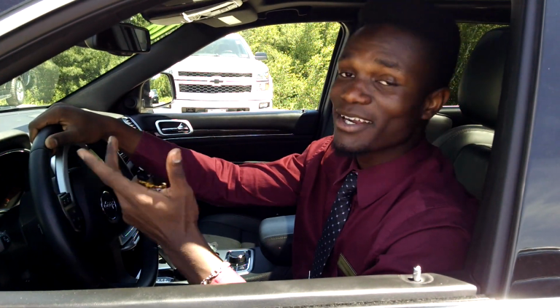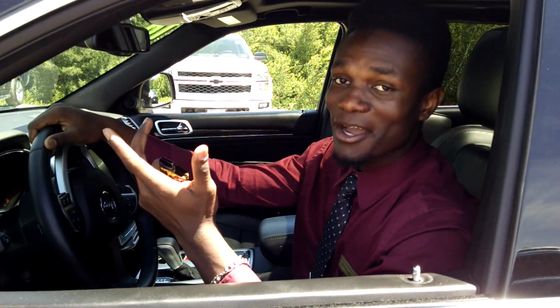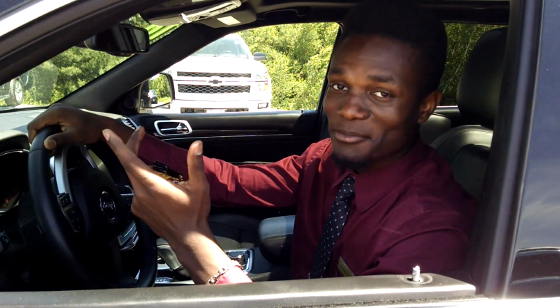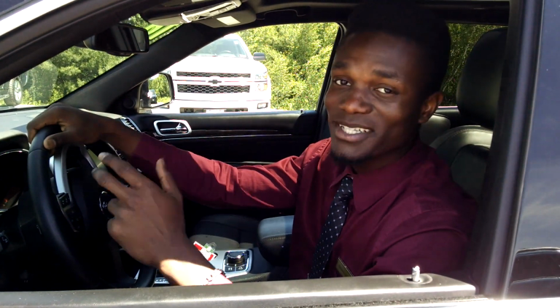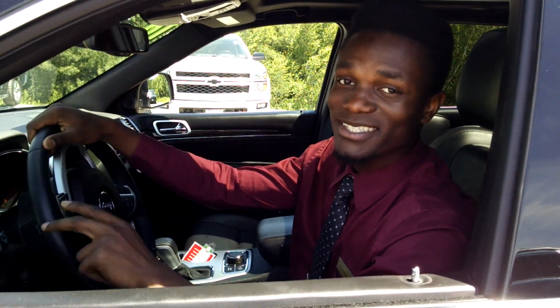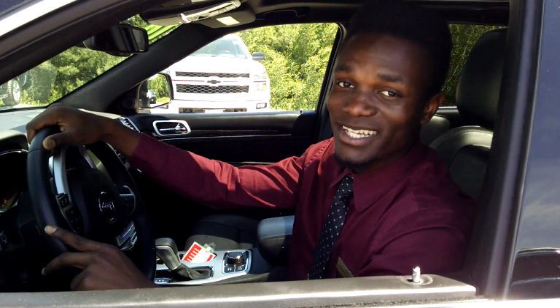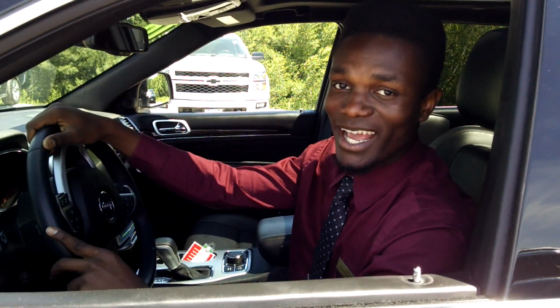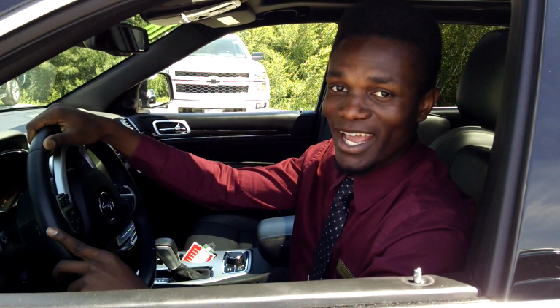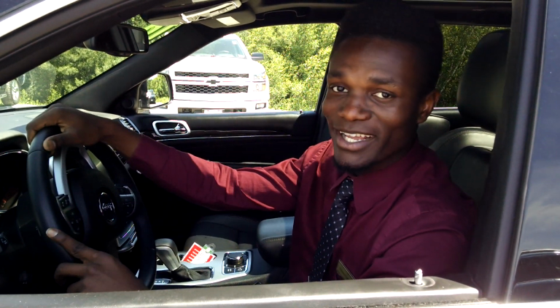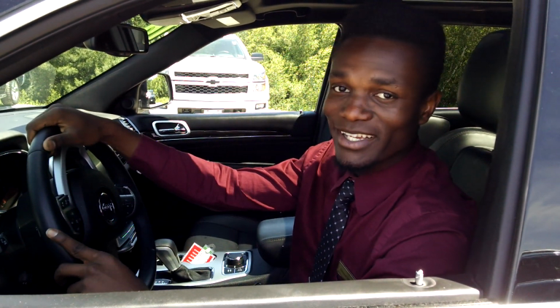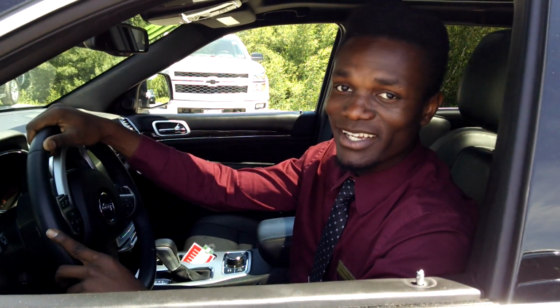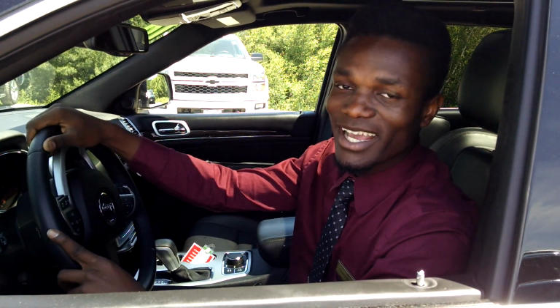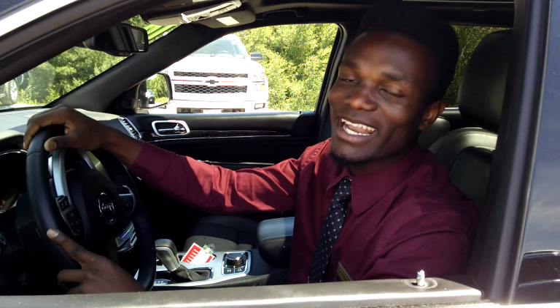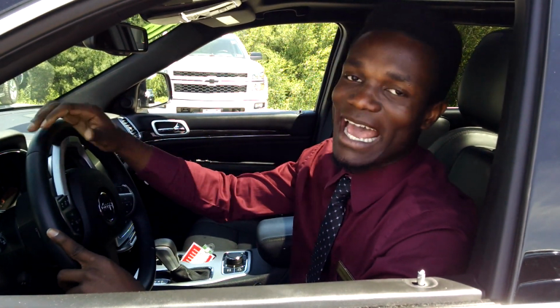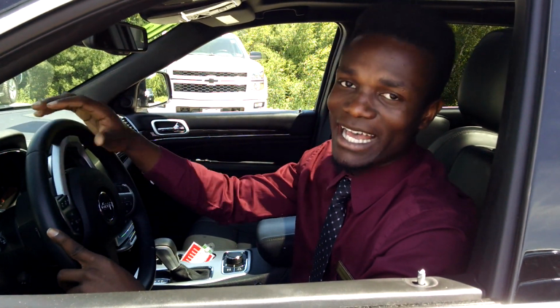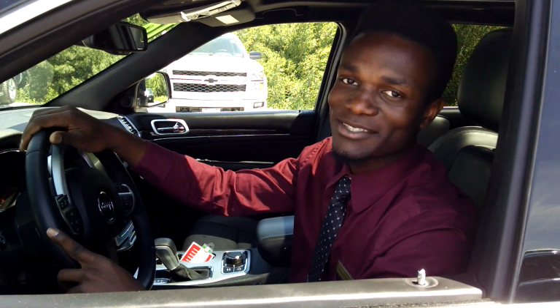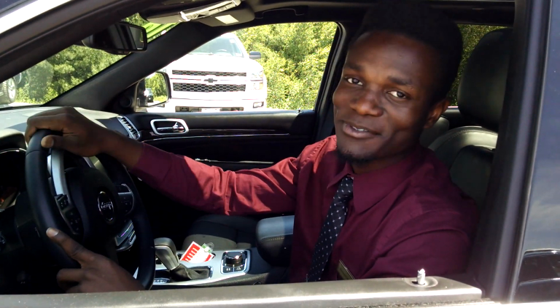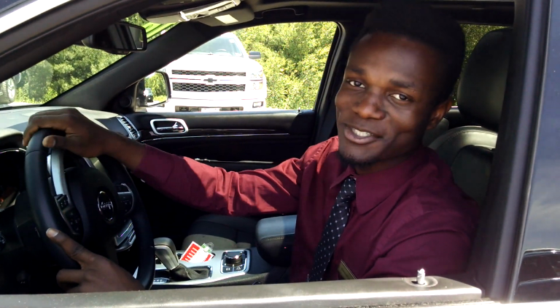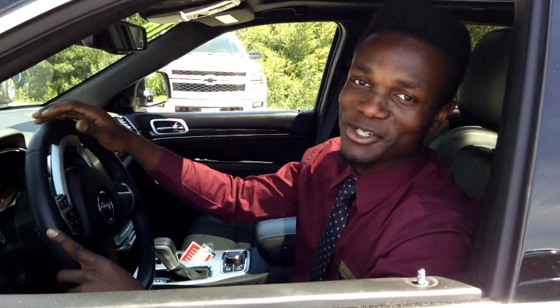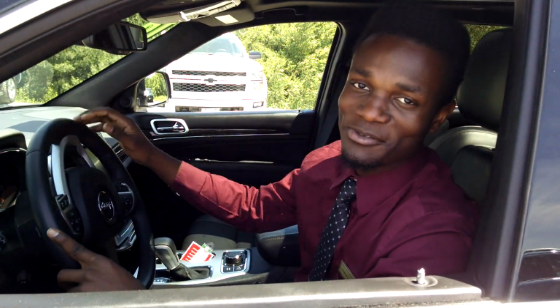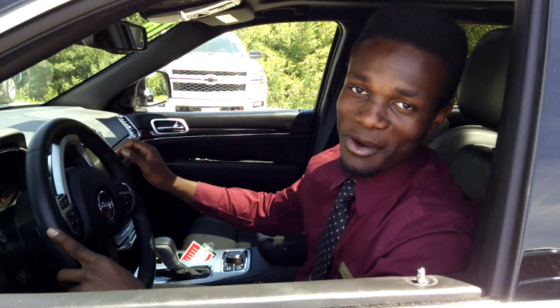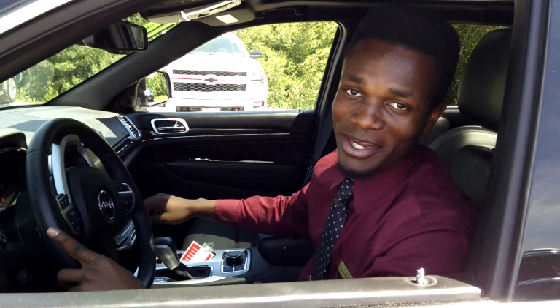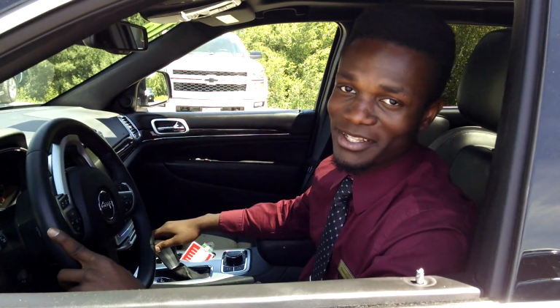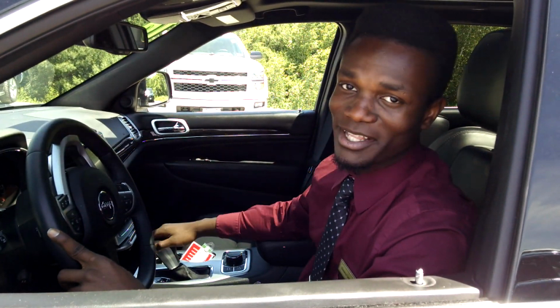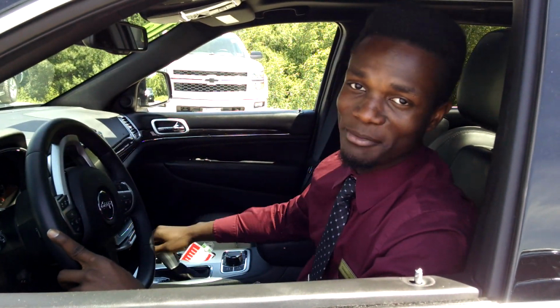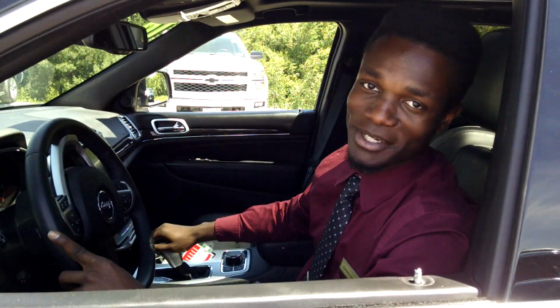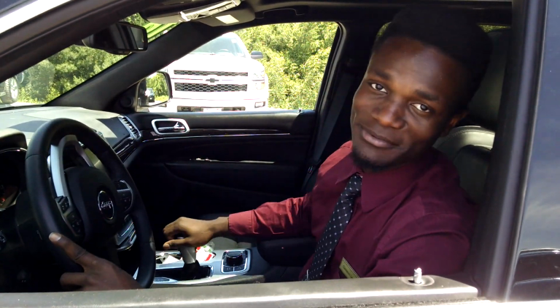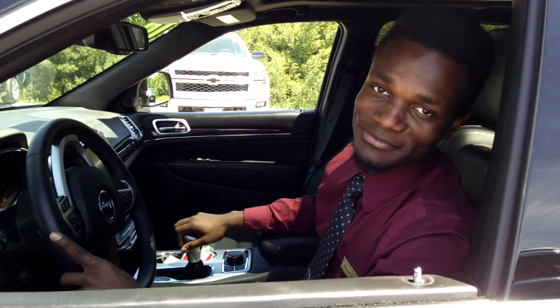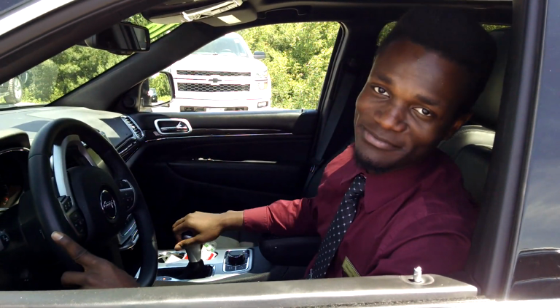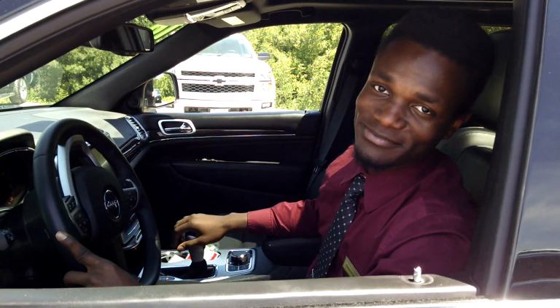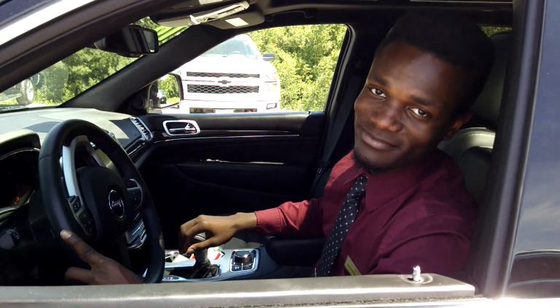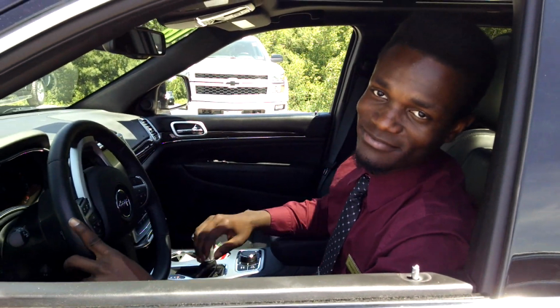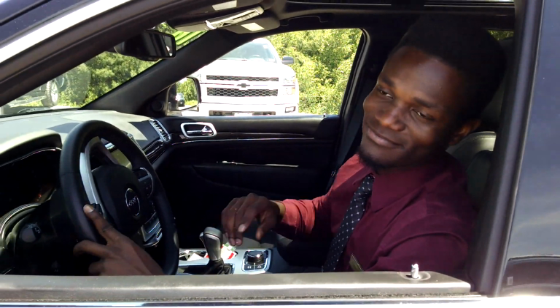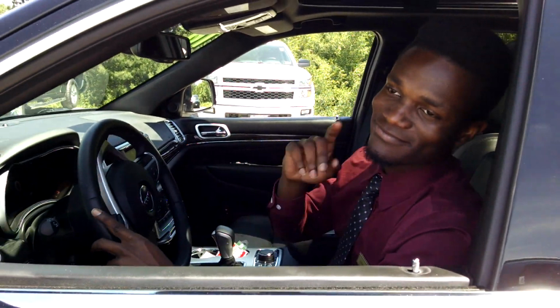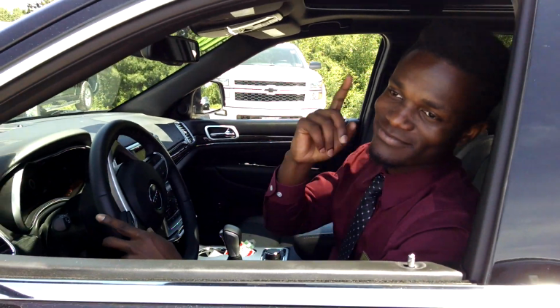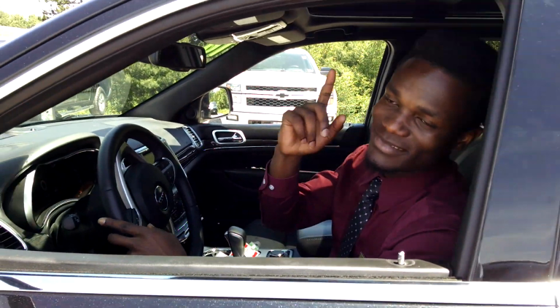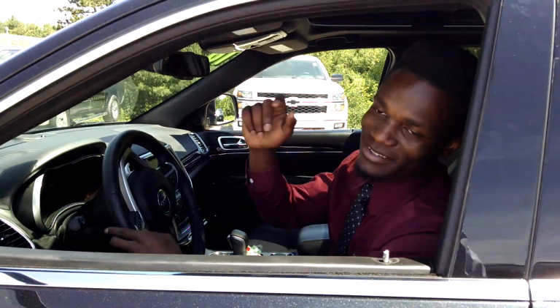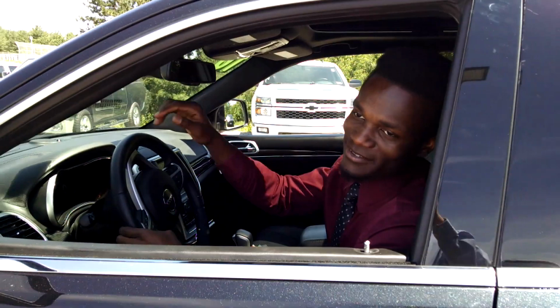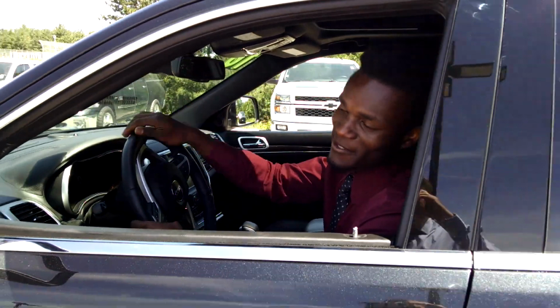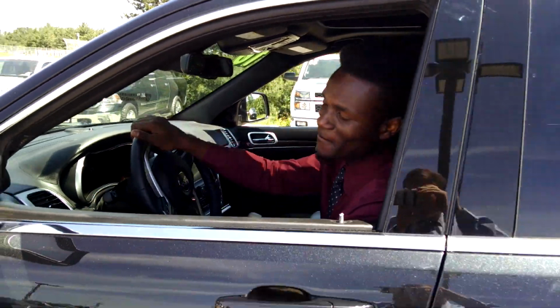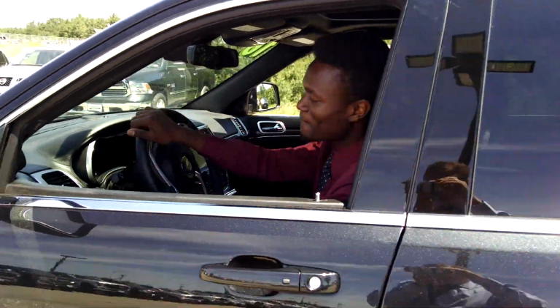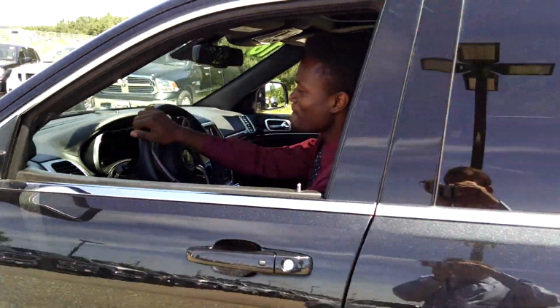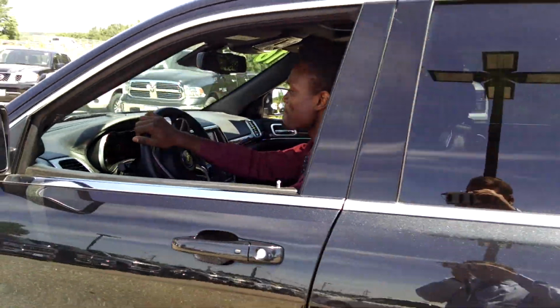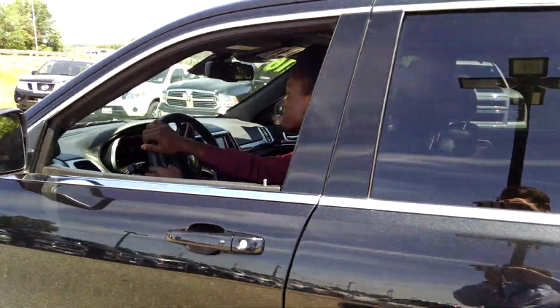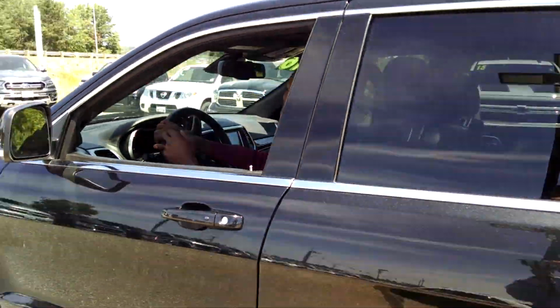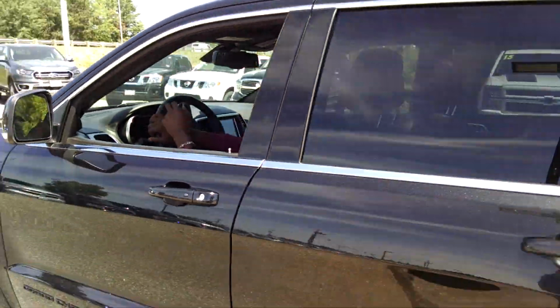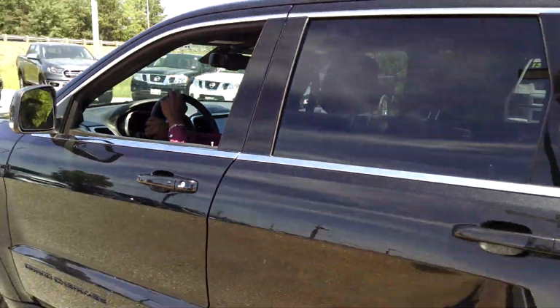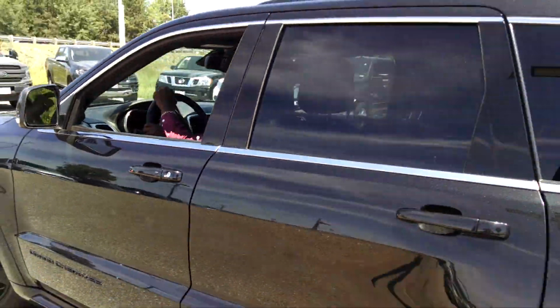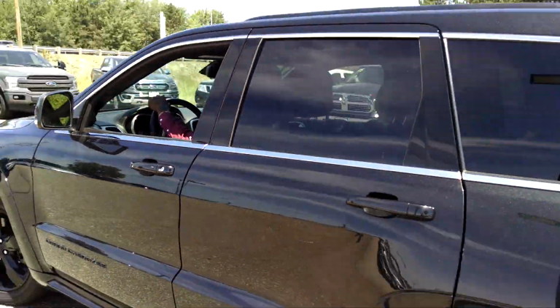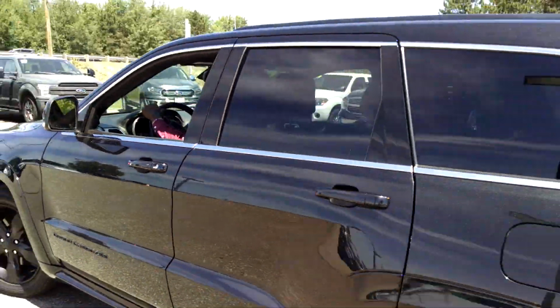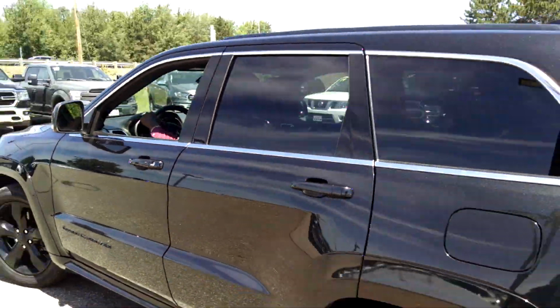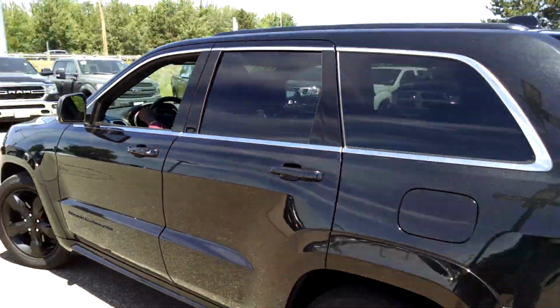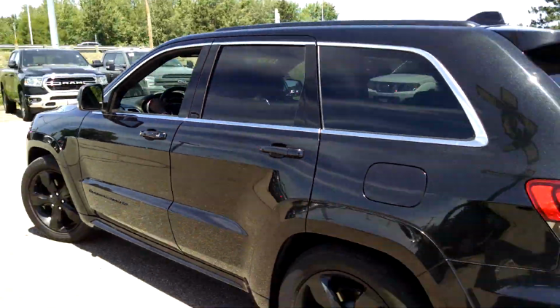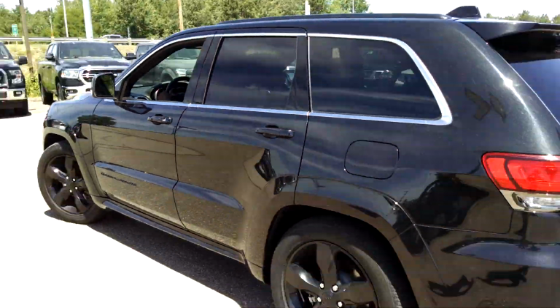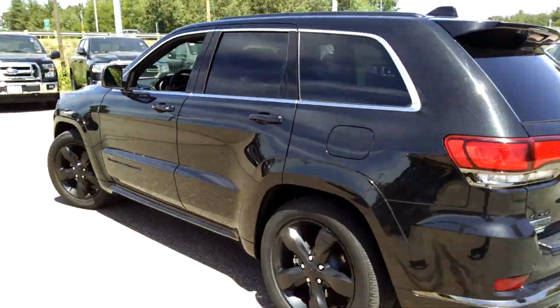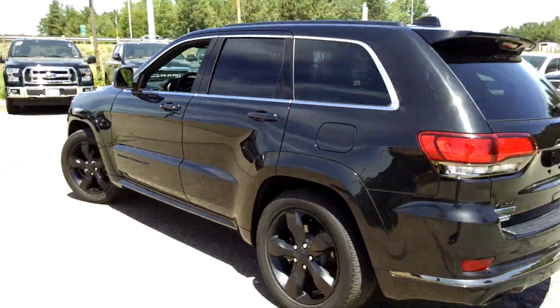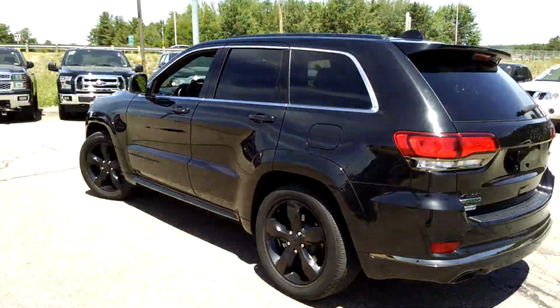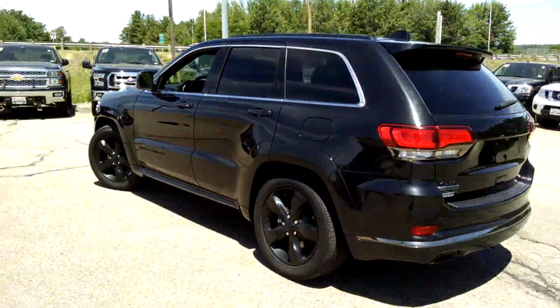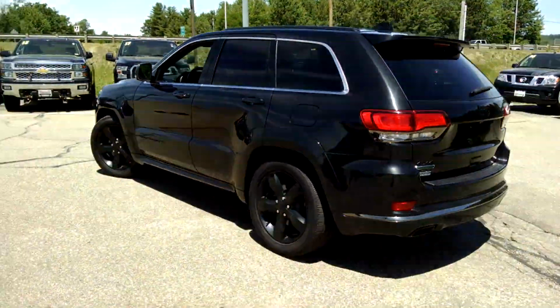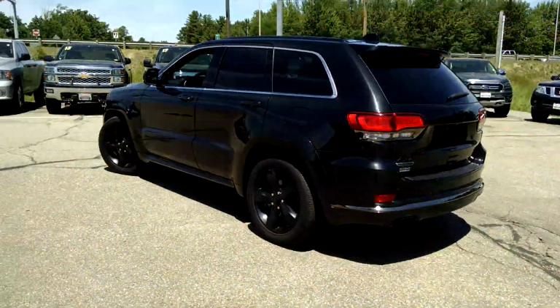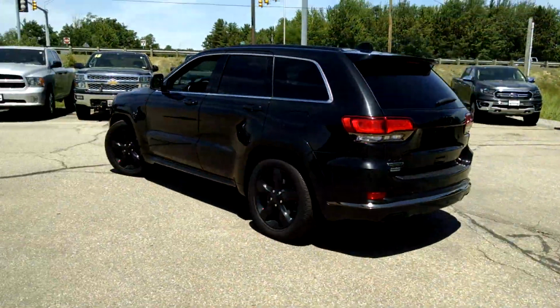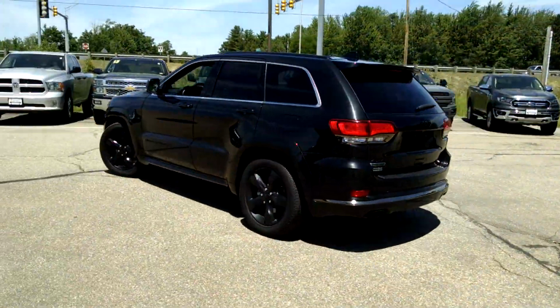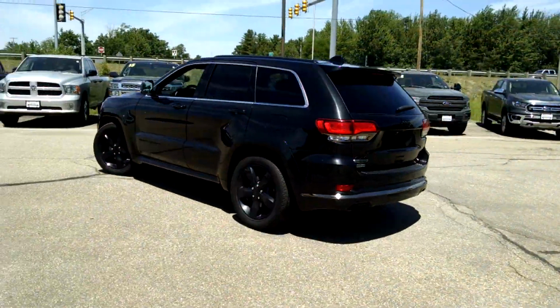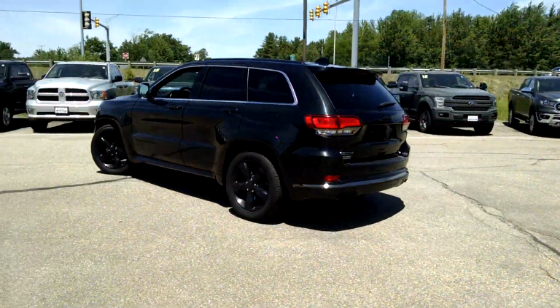Come in today and ask for Giovanni. Here at AutoServe, our people make it happen.